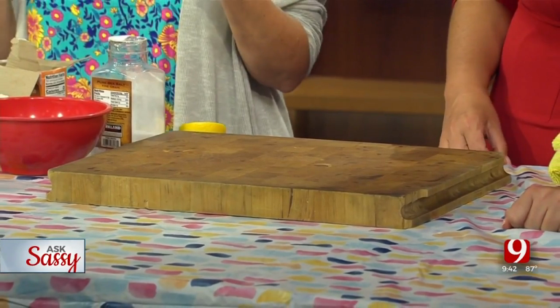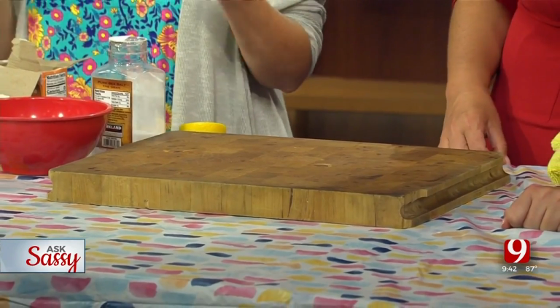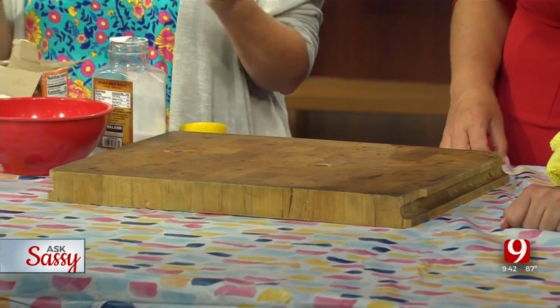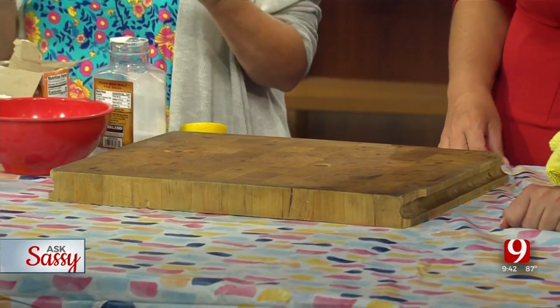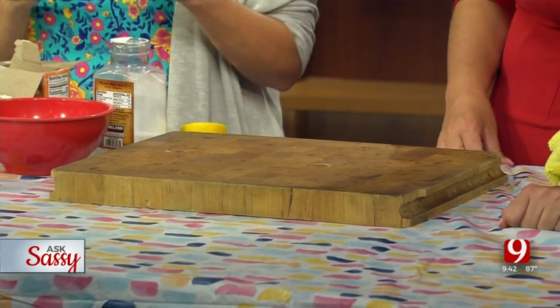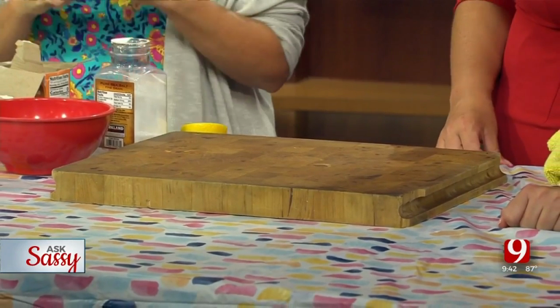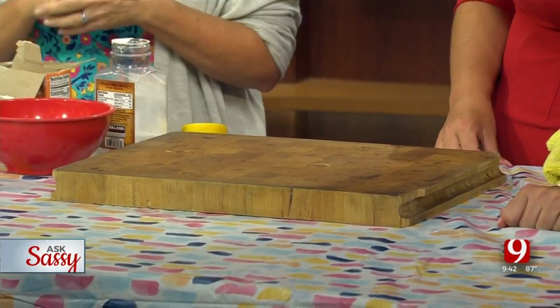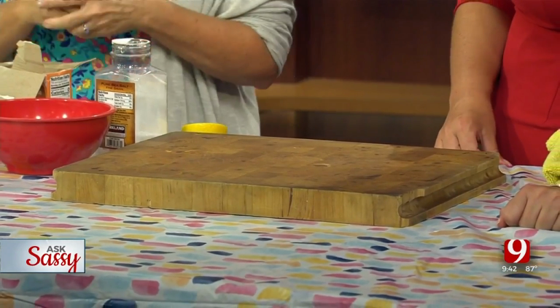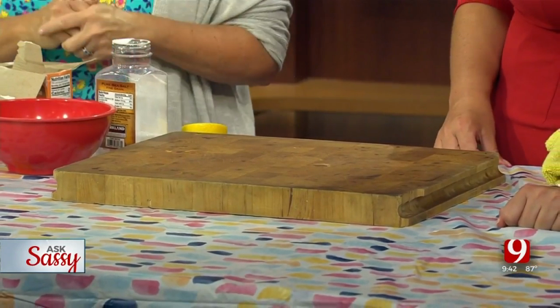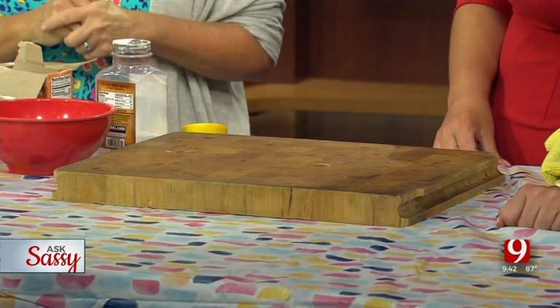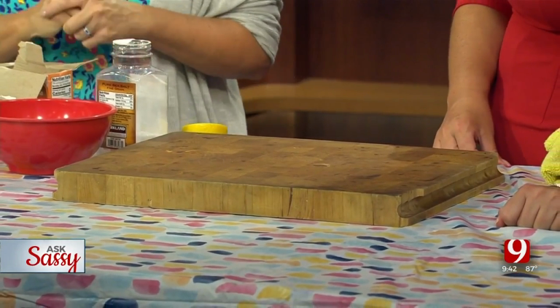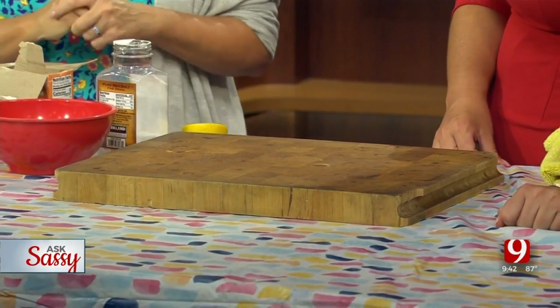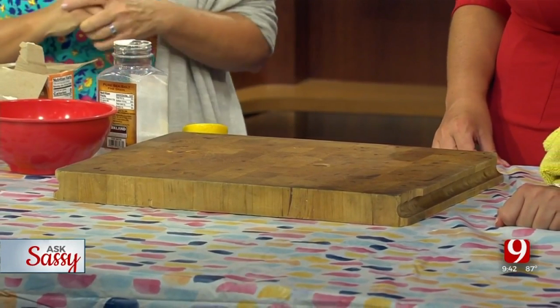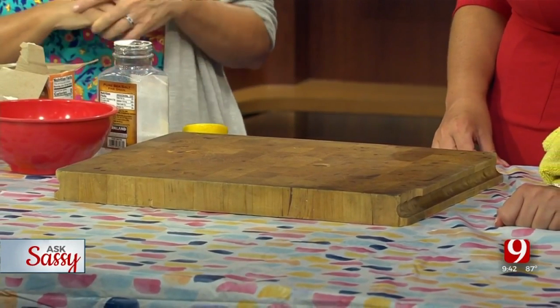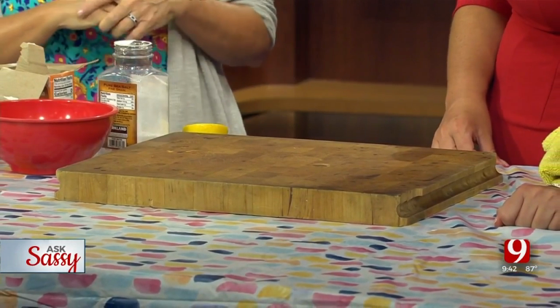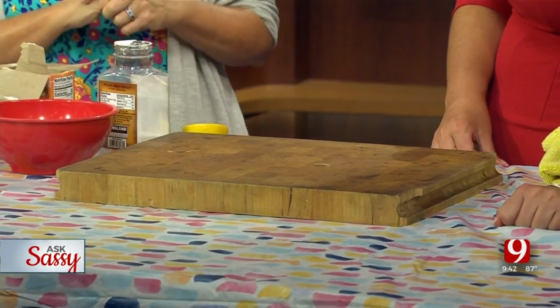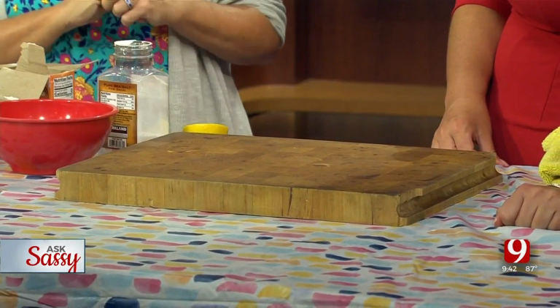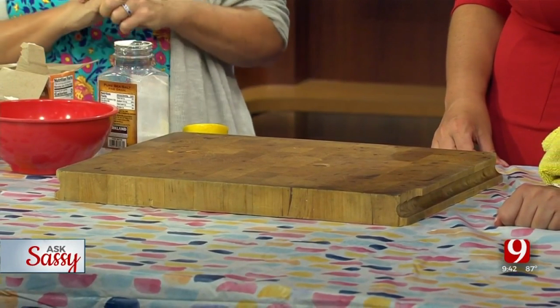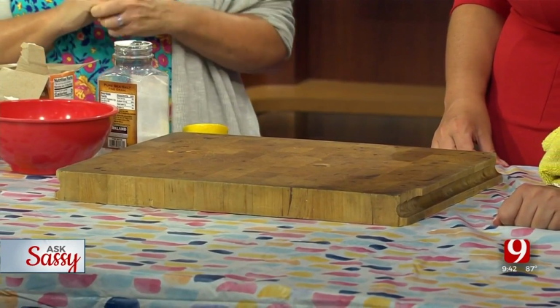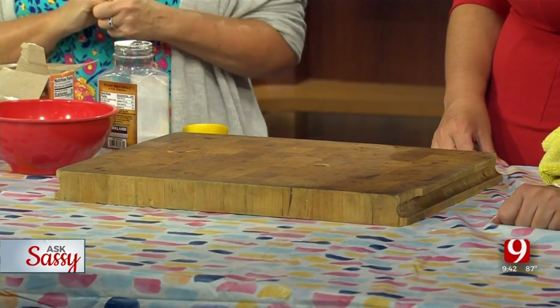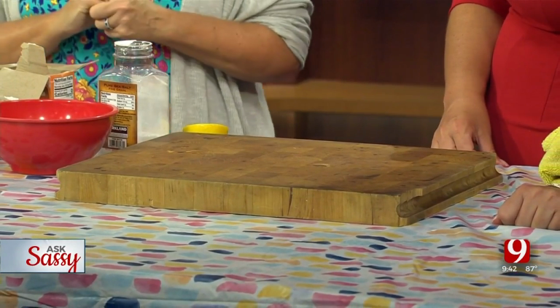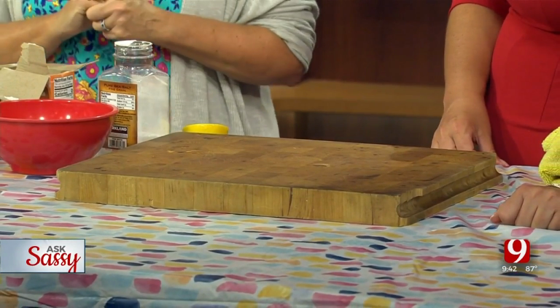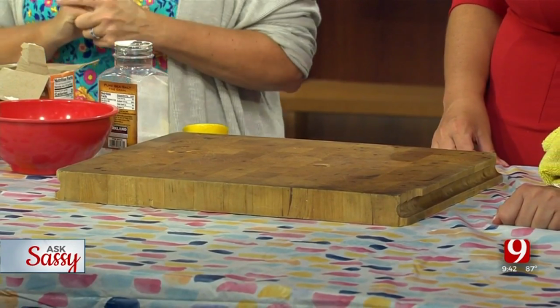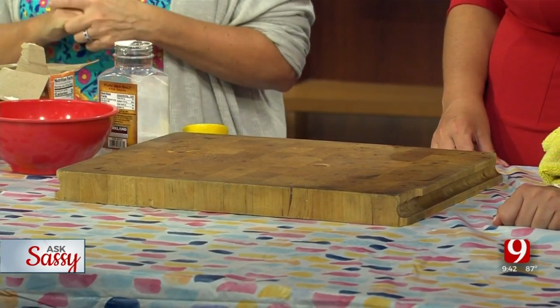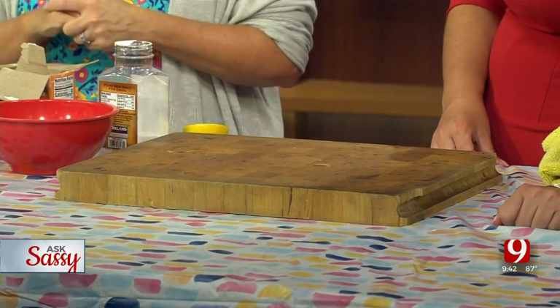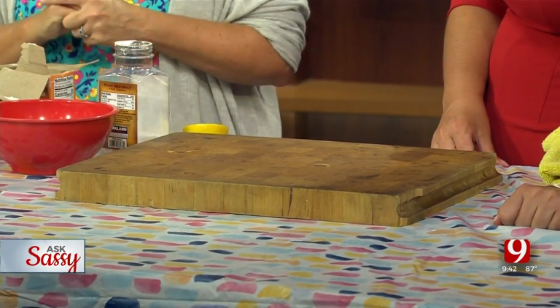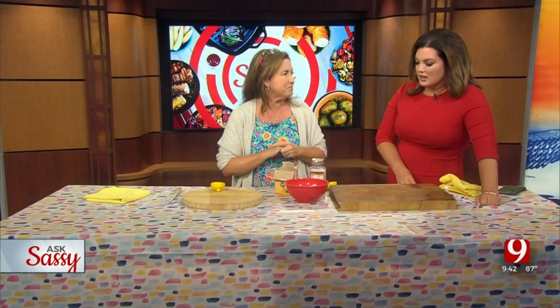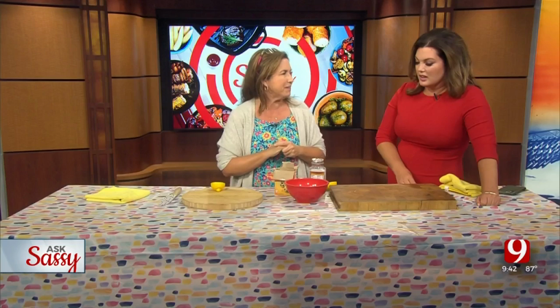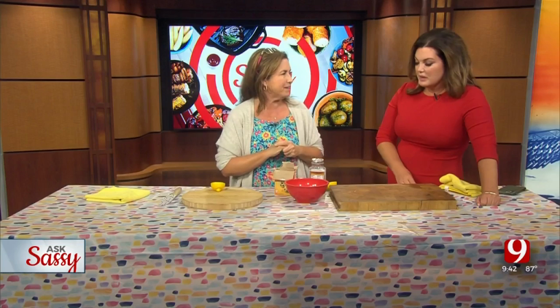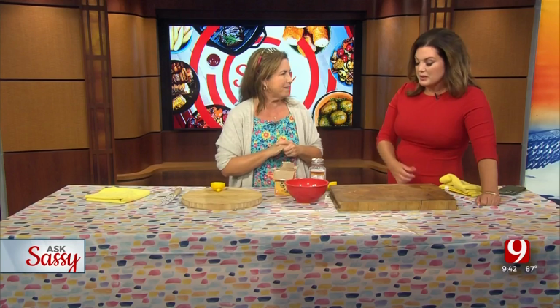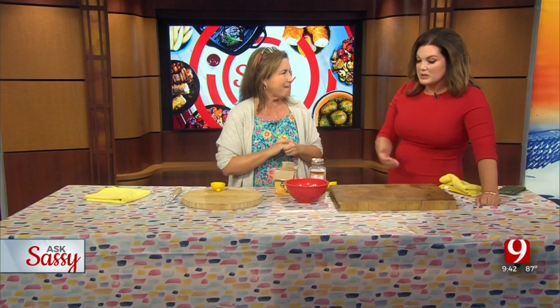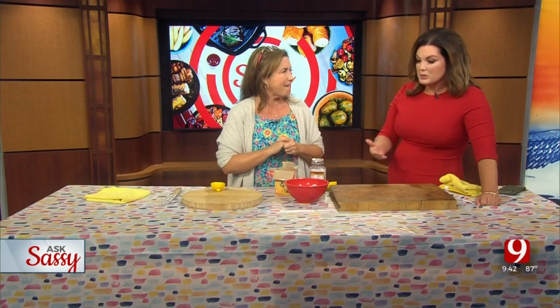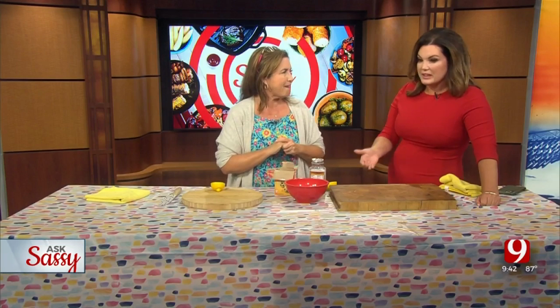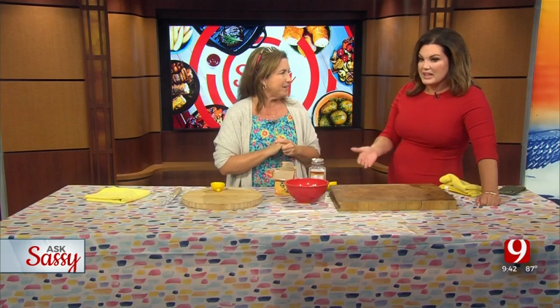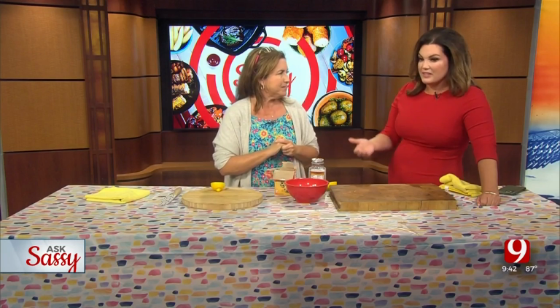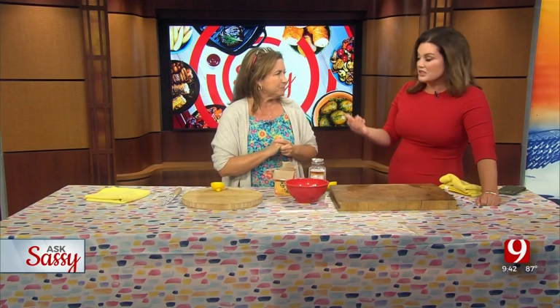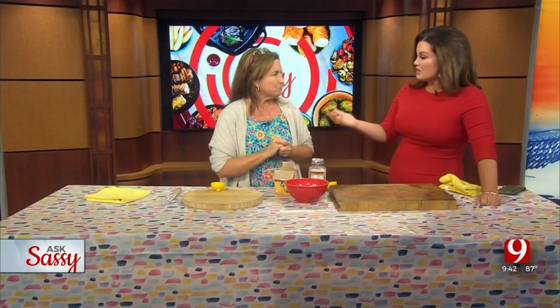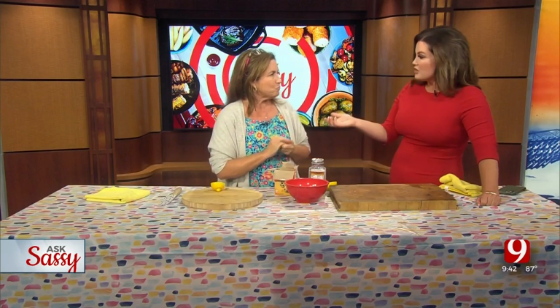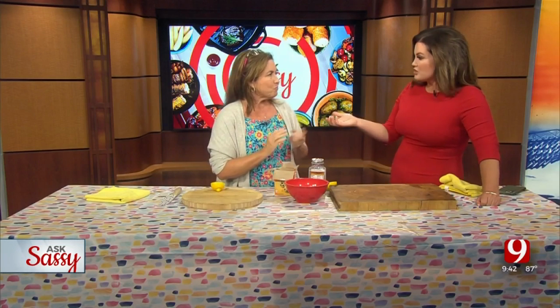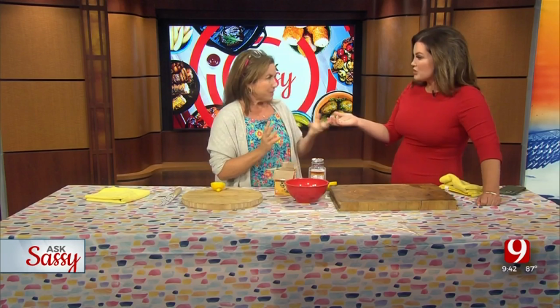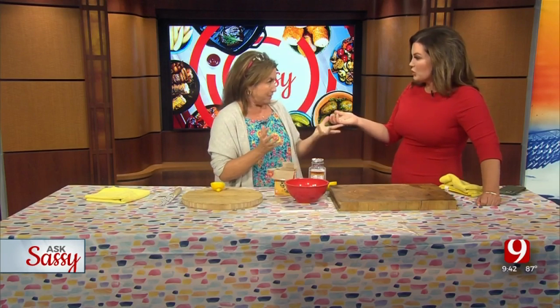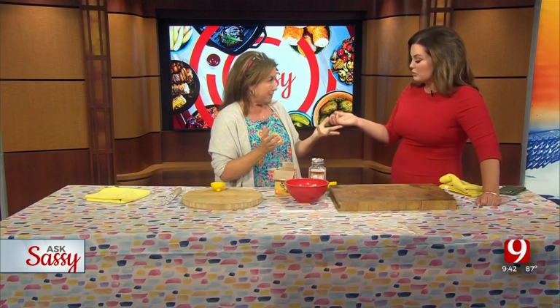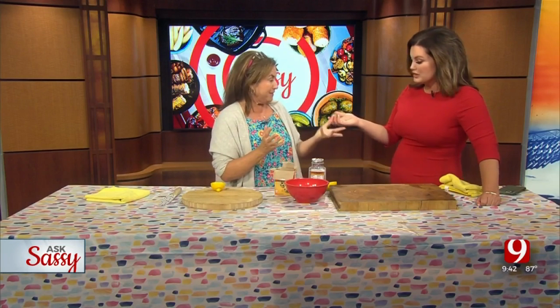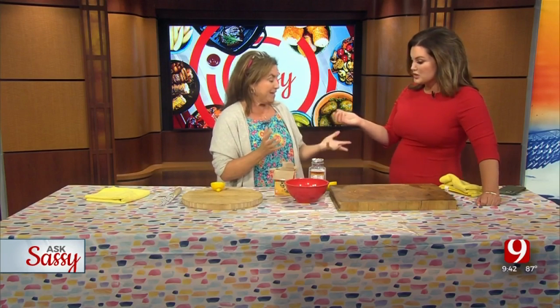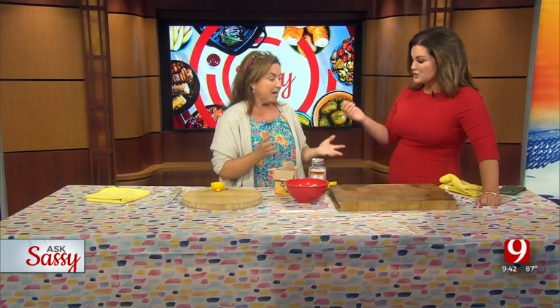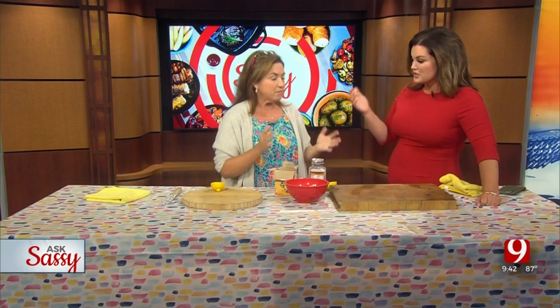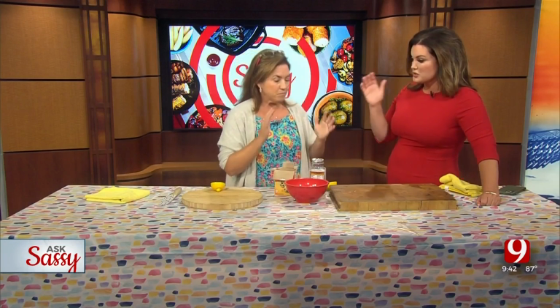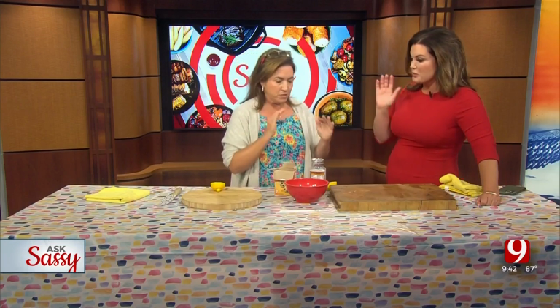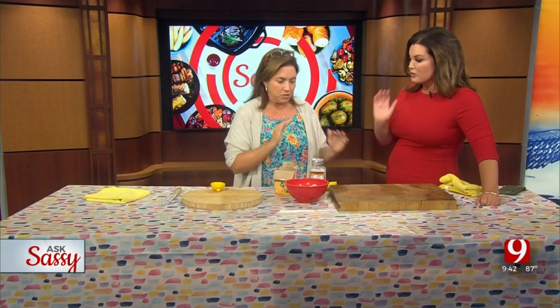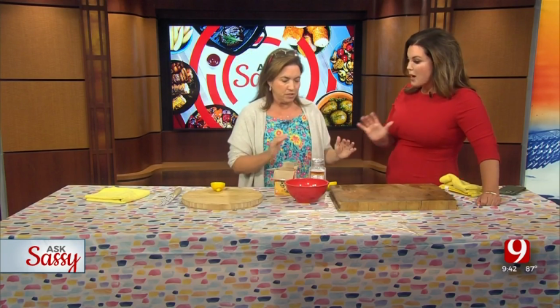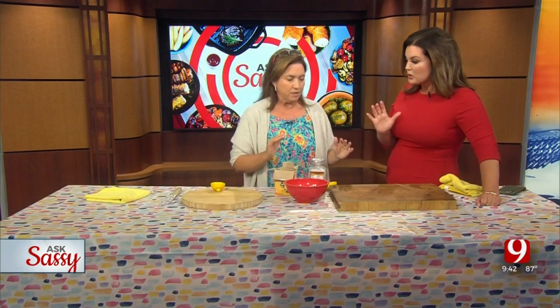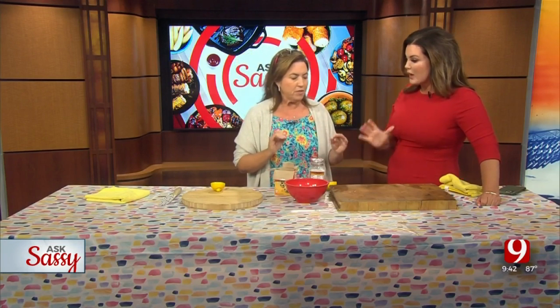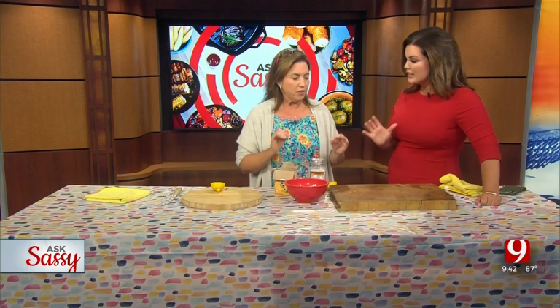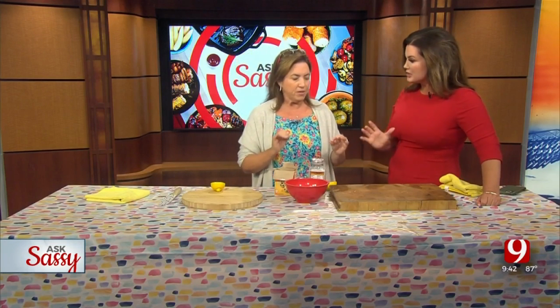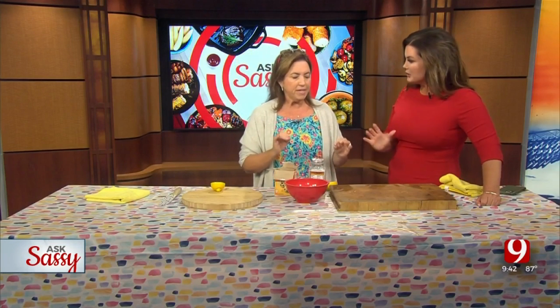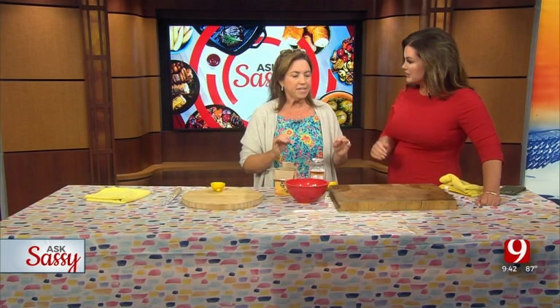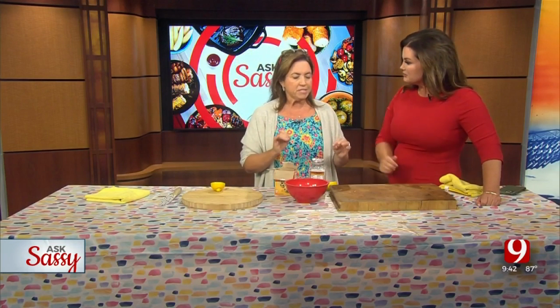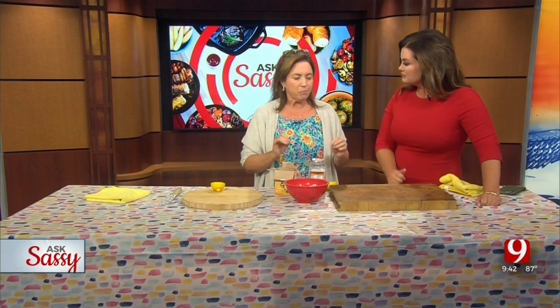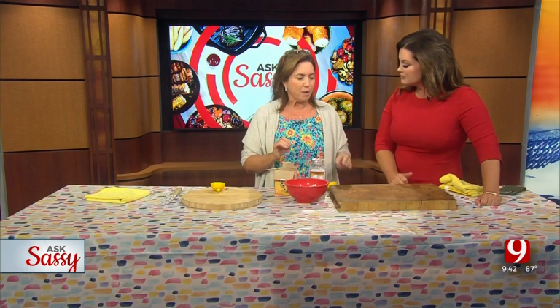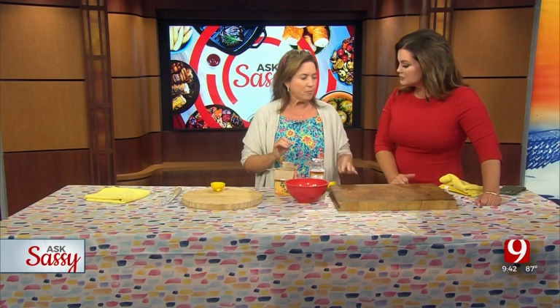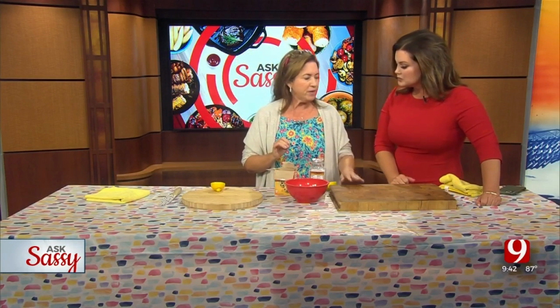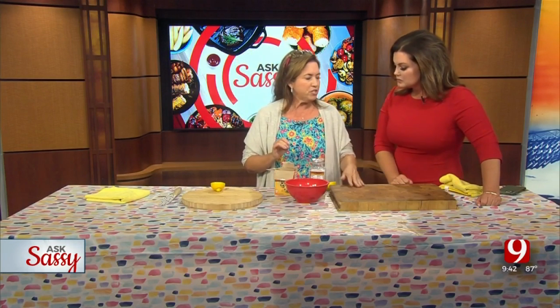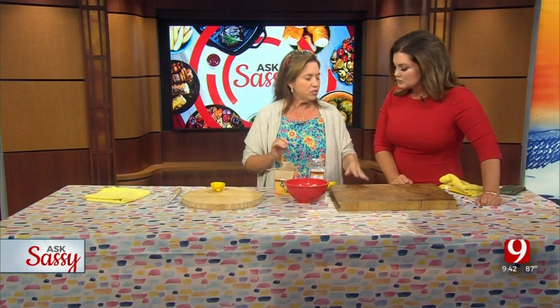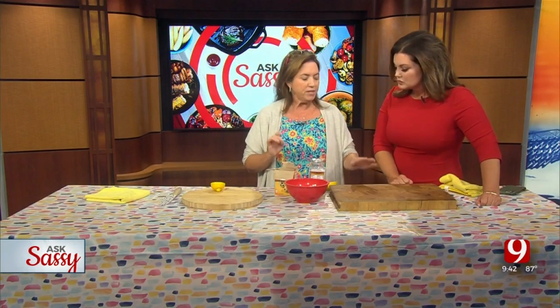Both of my kids ruined cutting boards over COVID when they were home with me. I probably would have too if Karen hadn't told me. So she said there is a proper way to clean it.